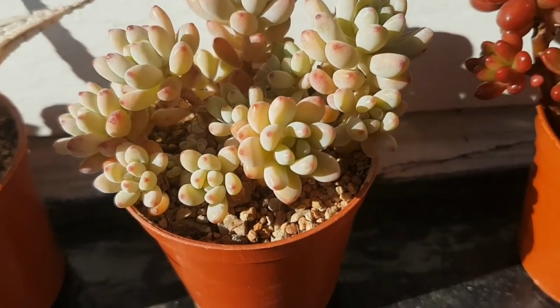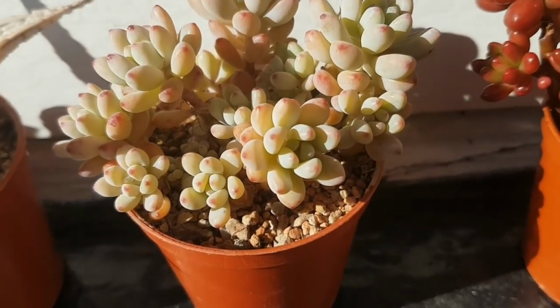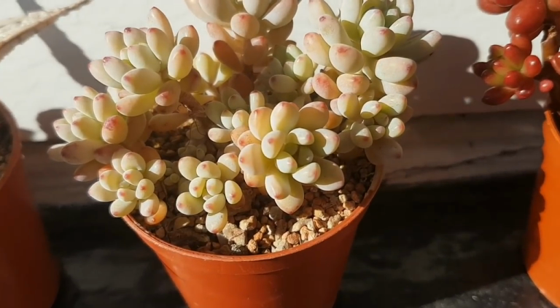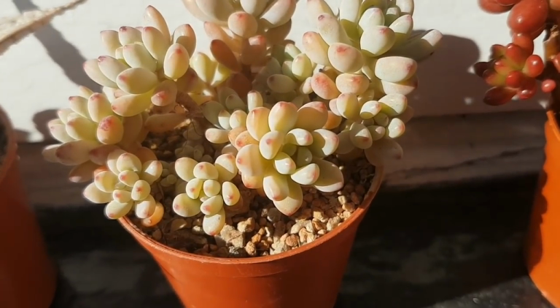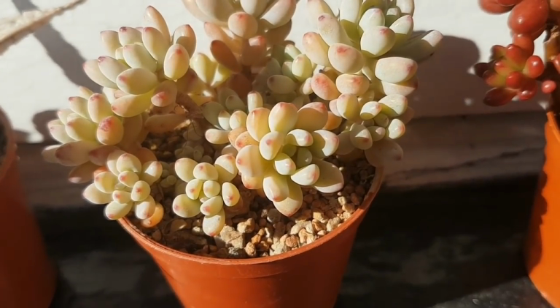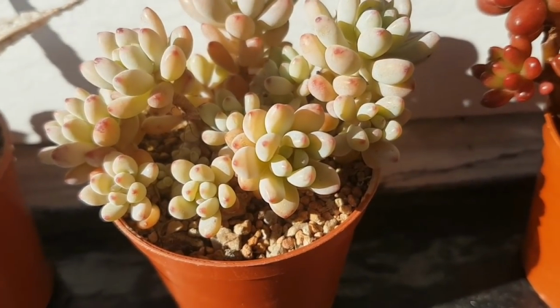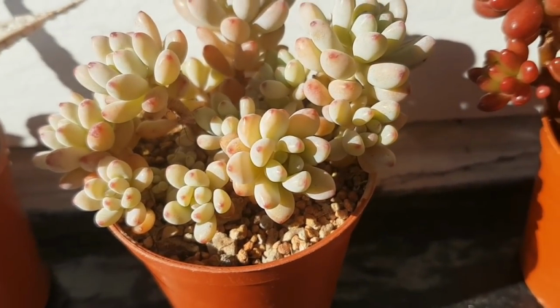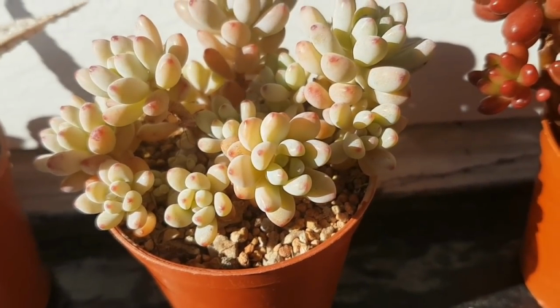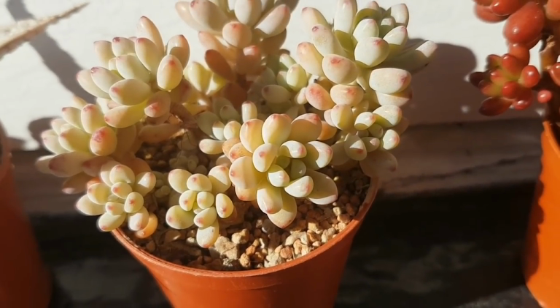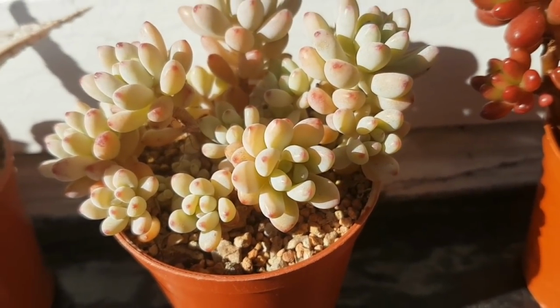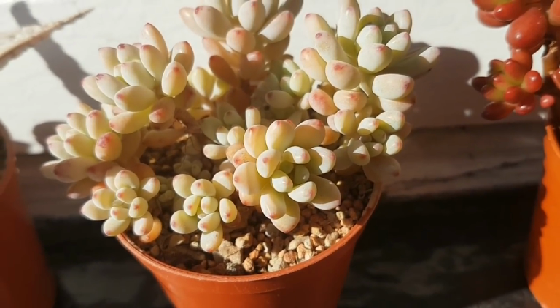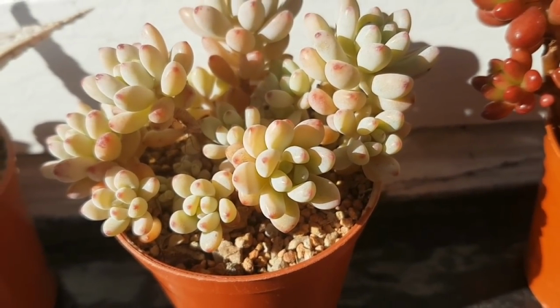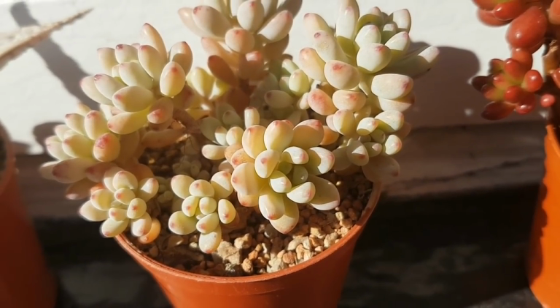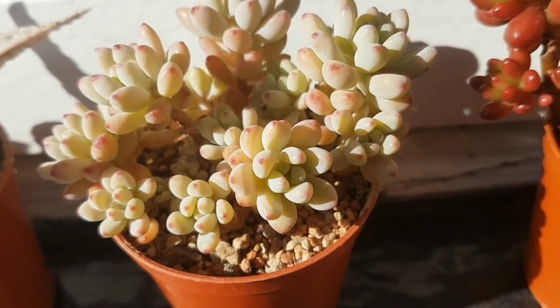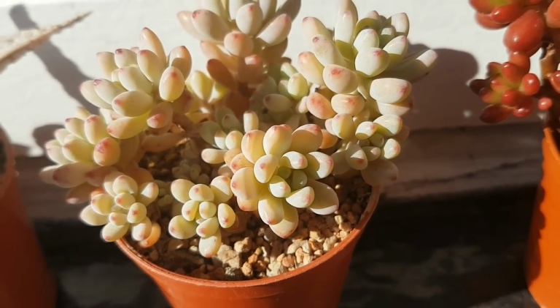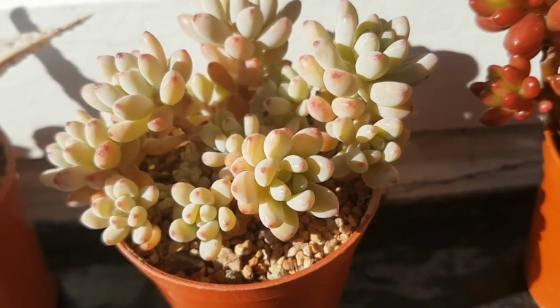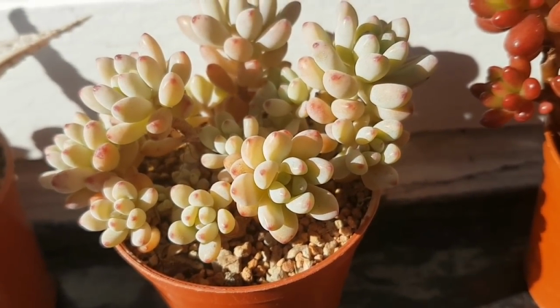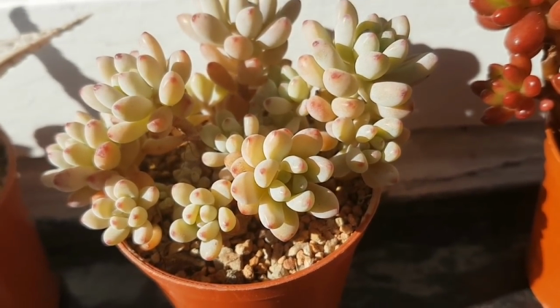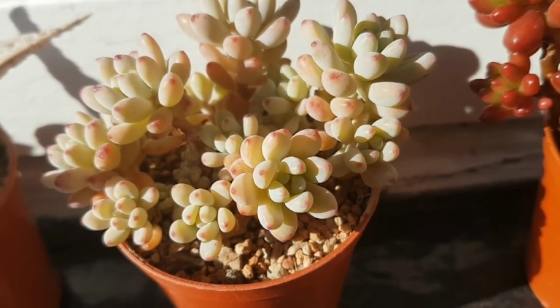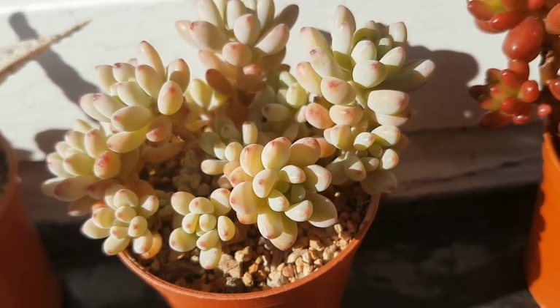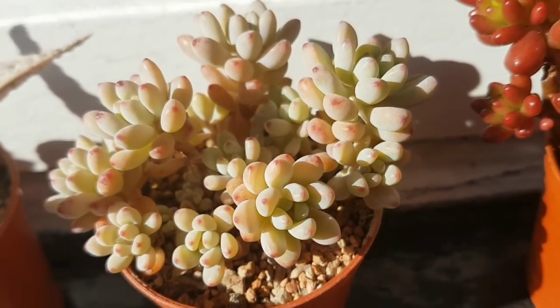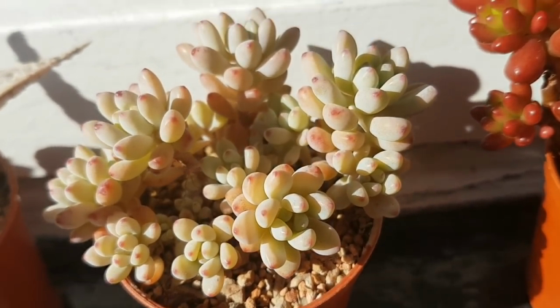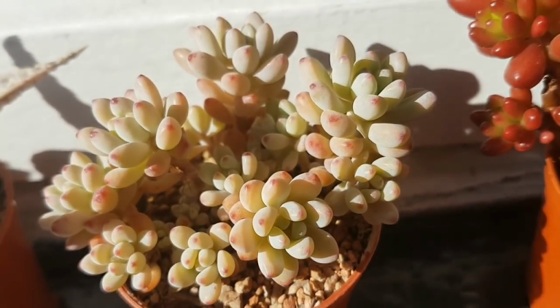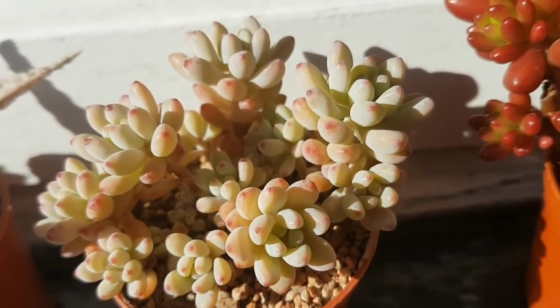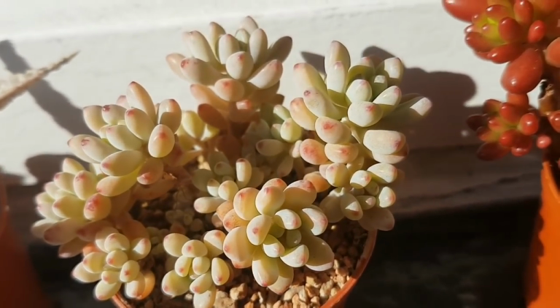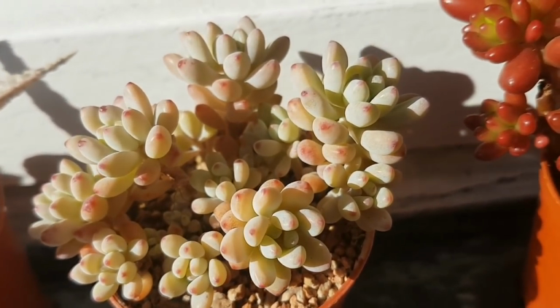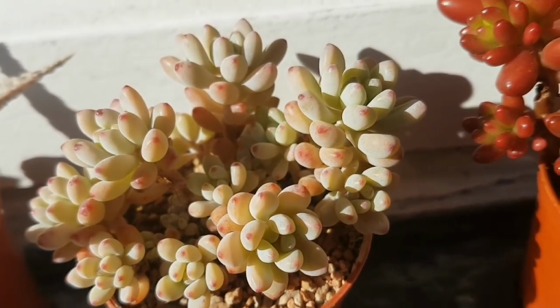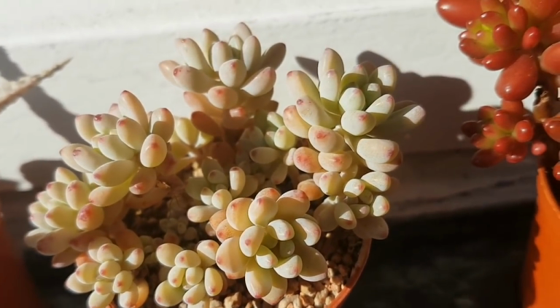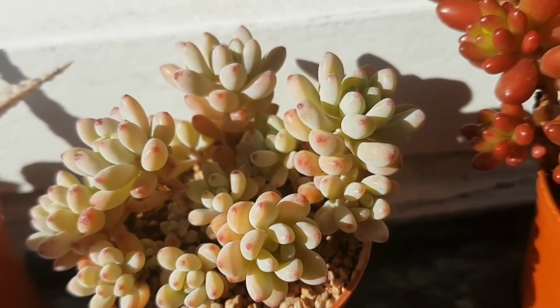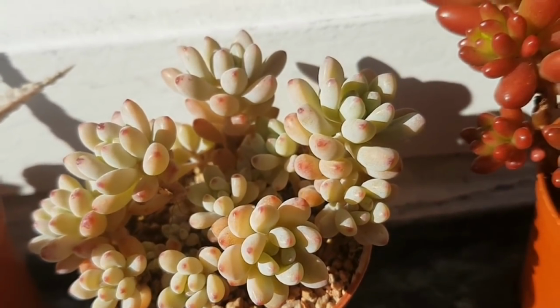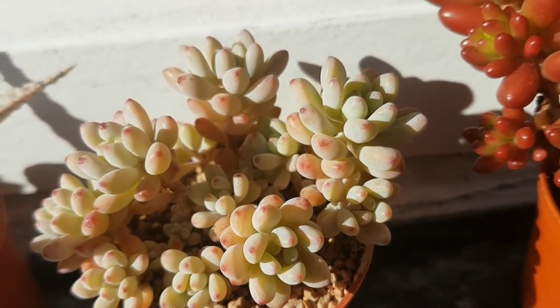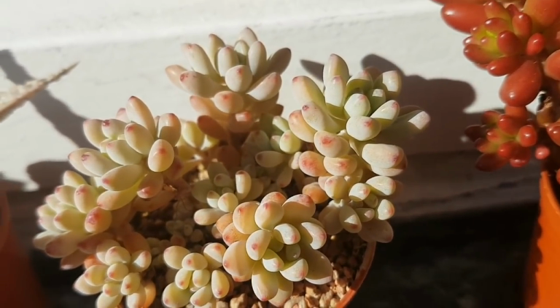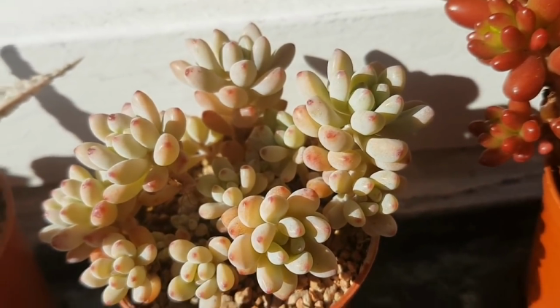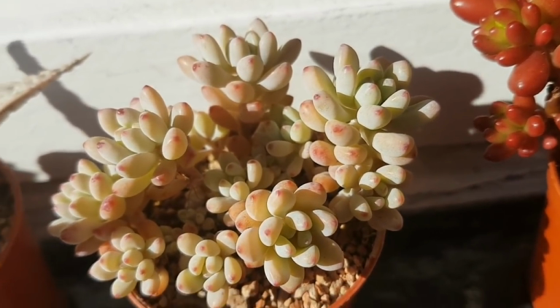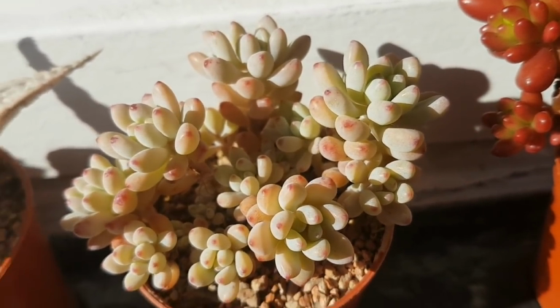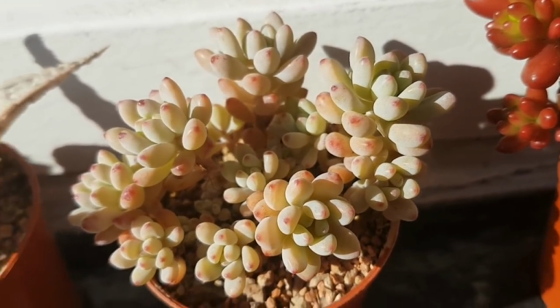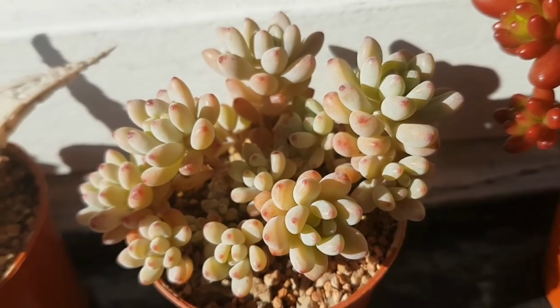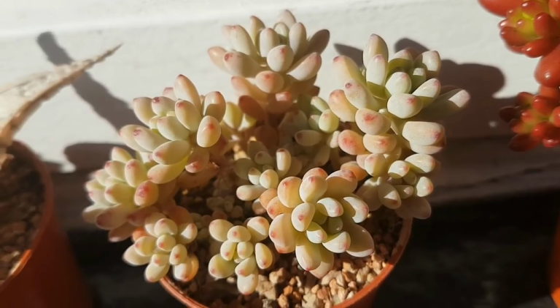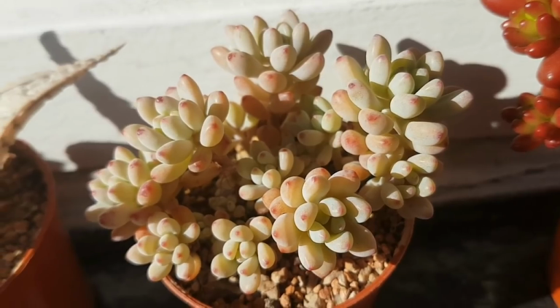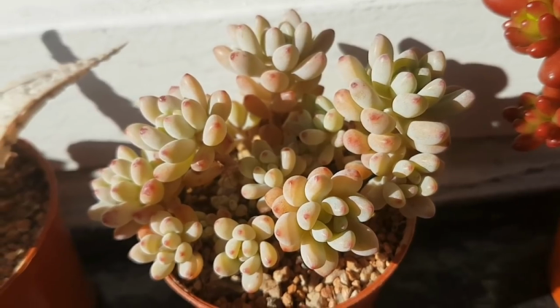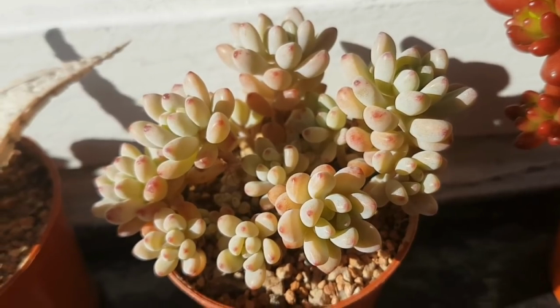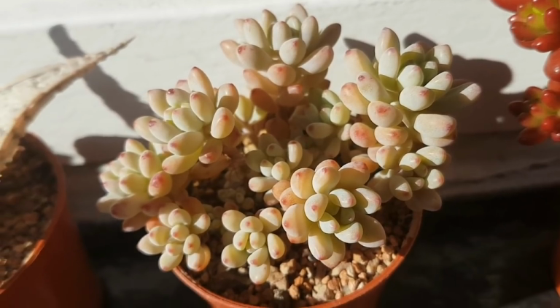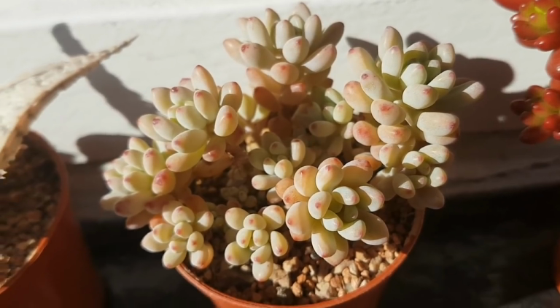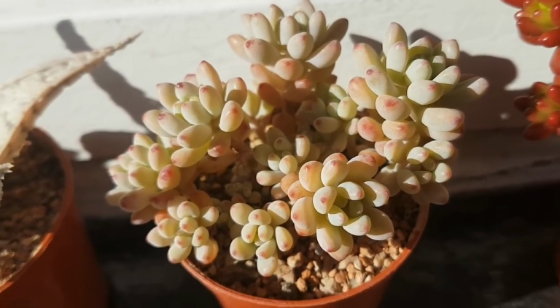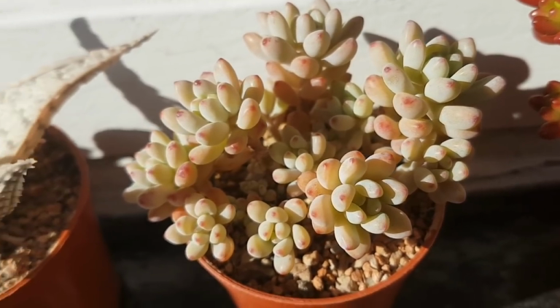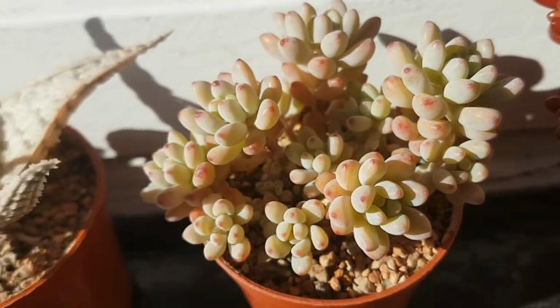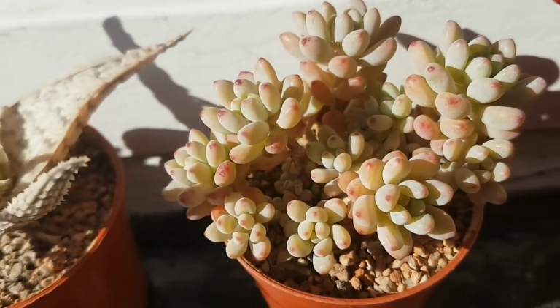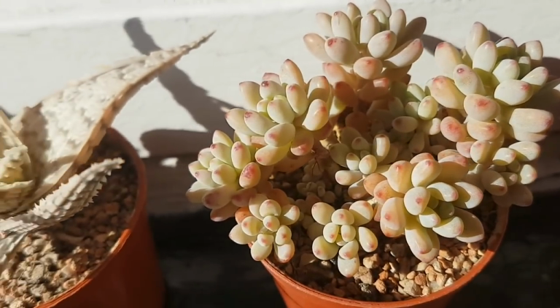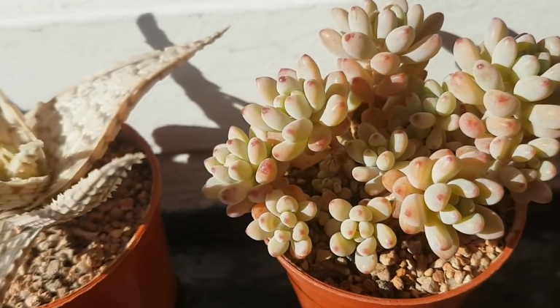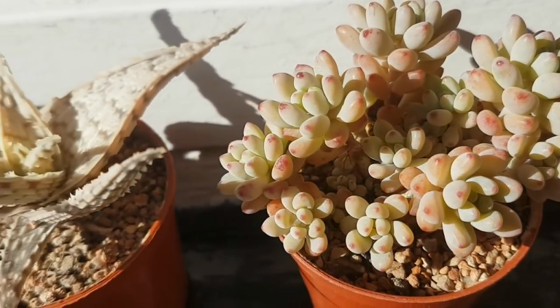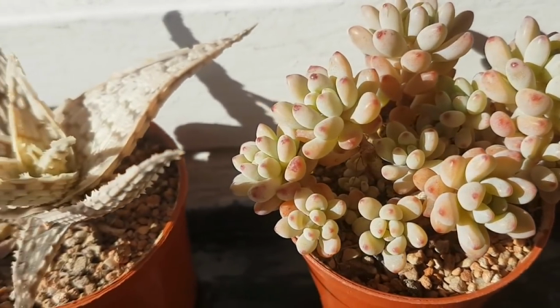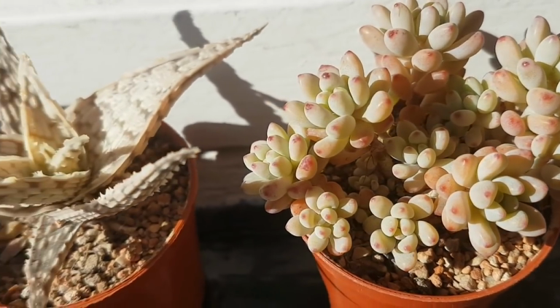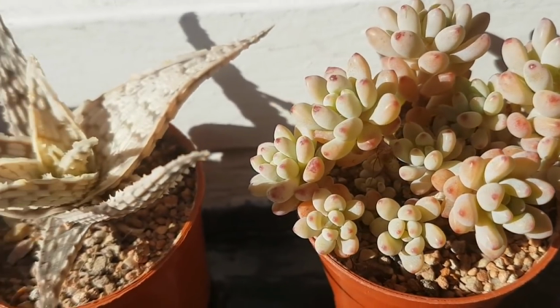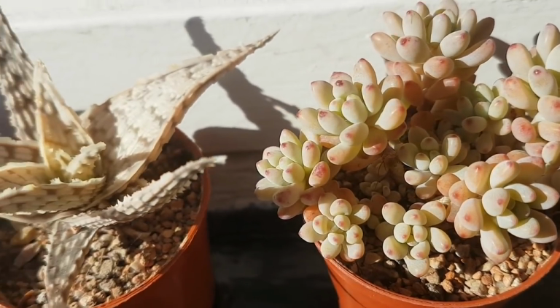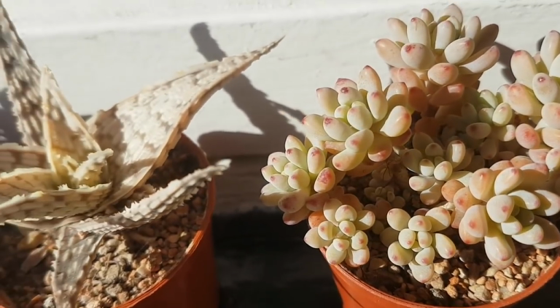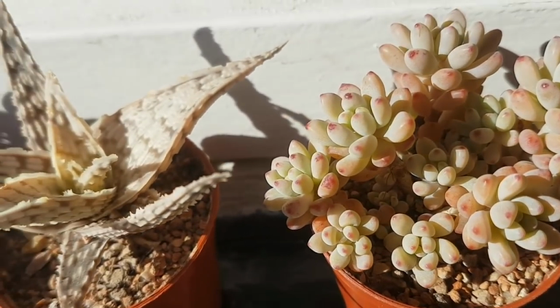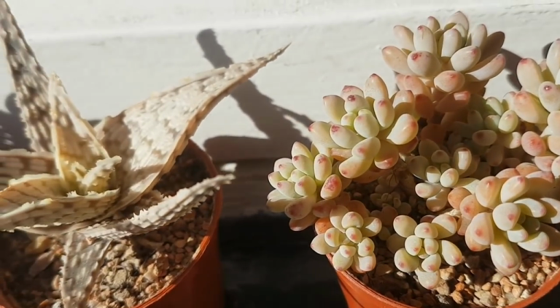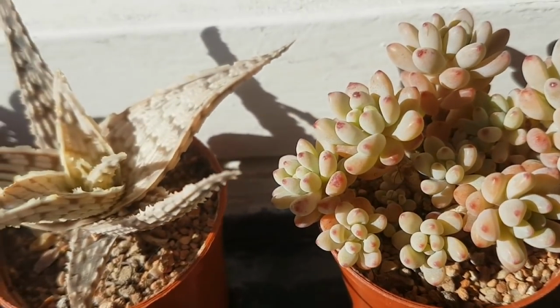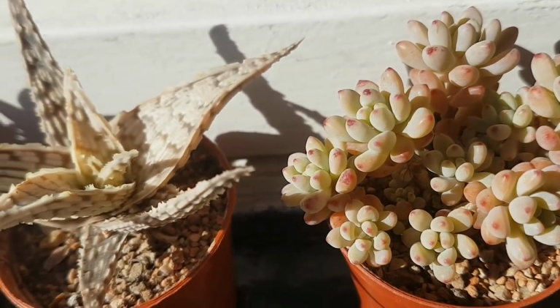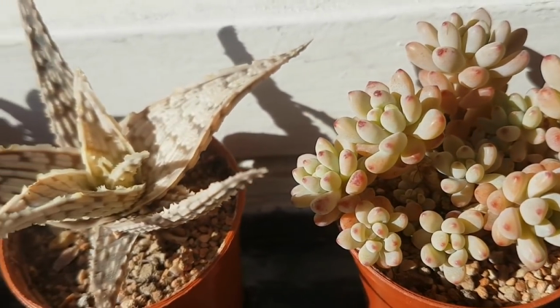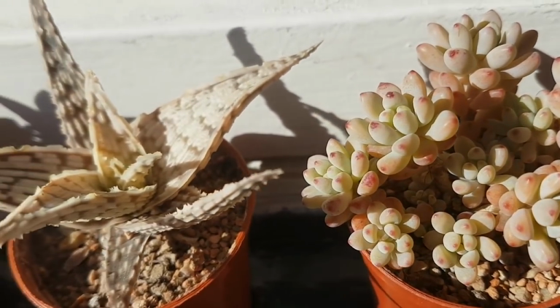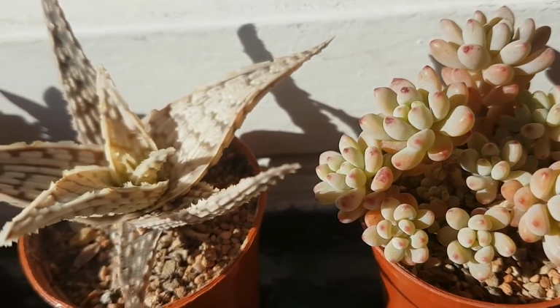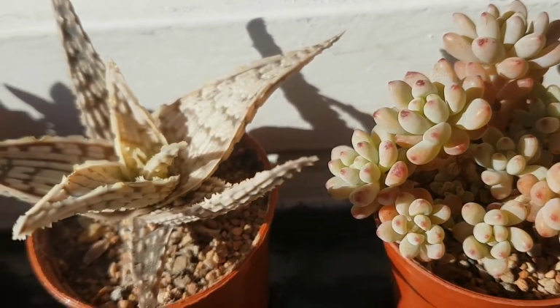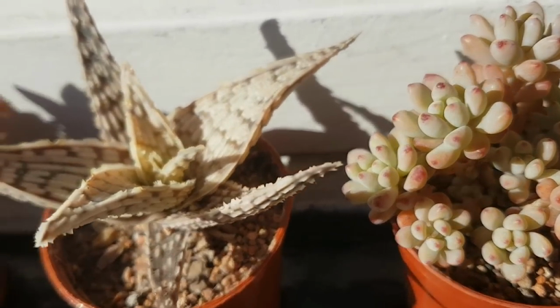This is a Graptopetalum Blackberry. Quite a slow growing plant but quite rare.